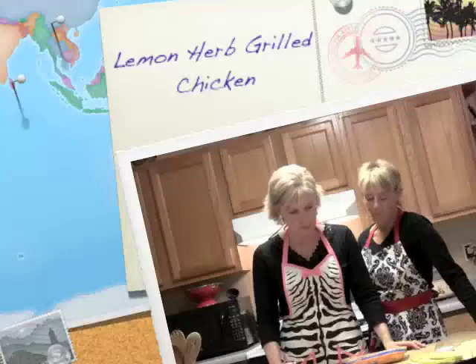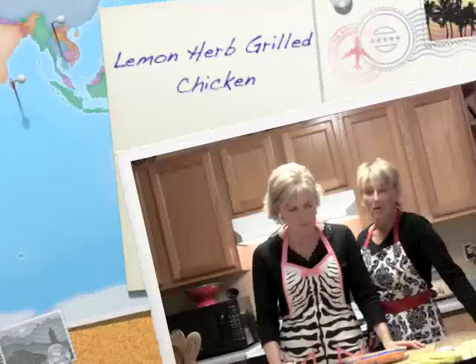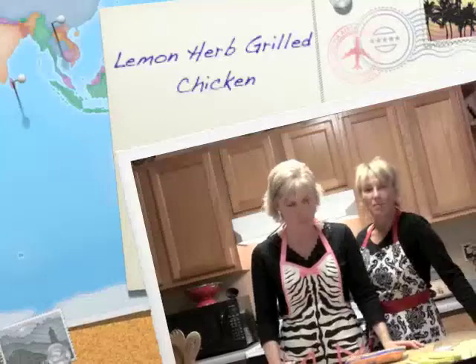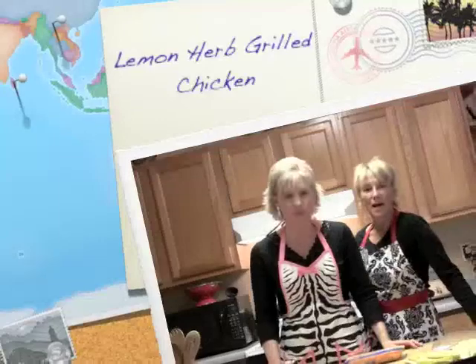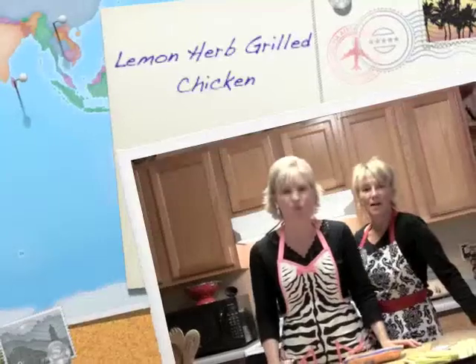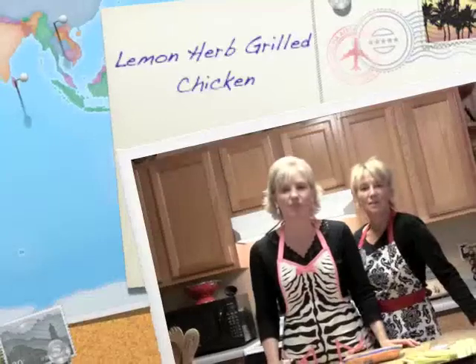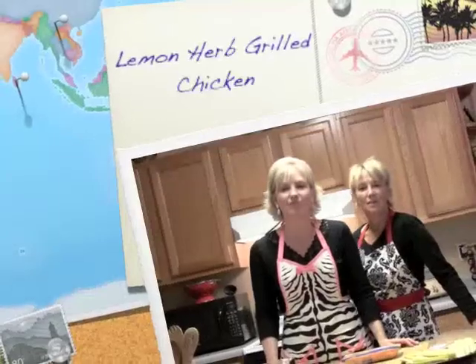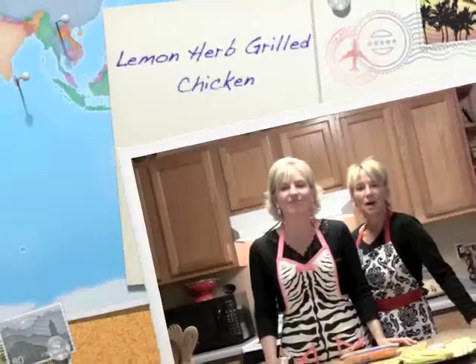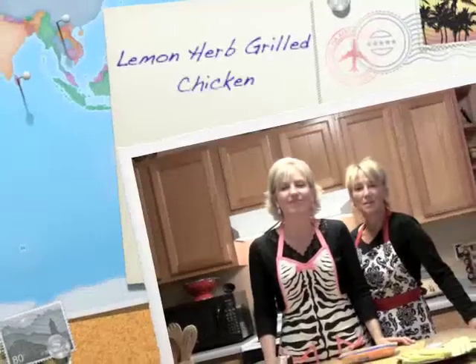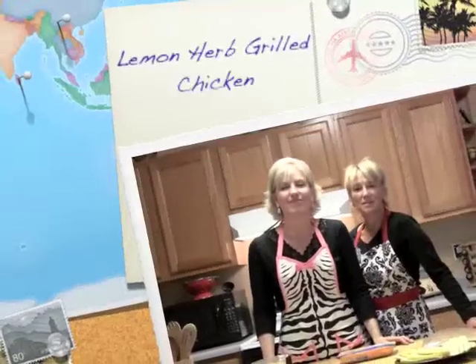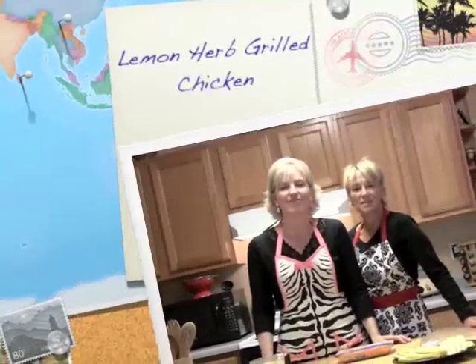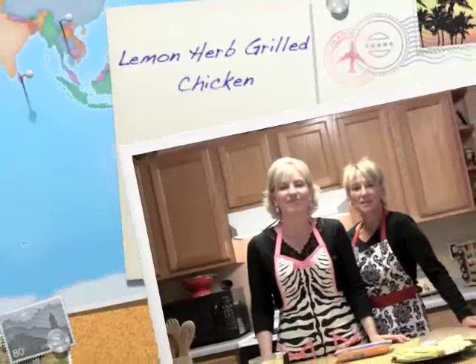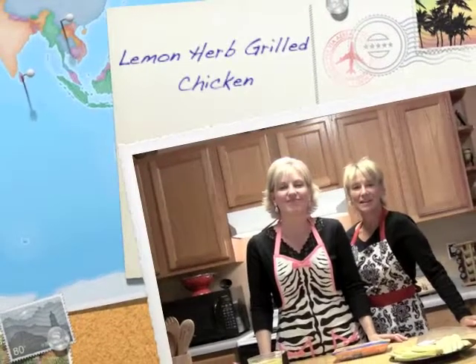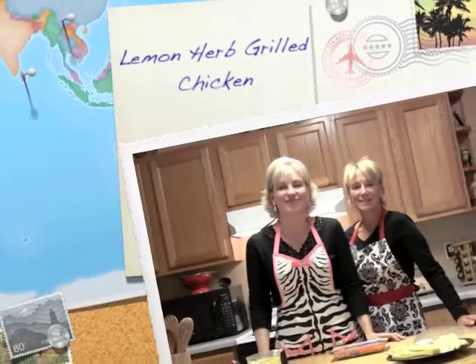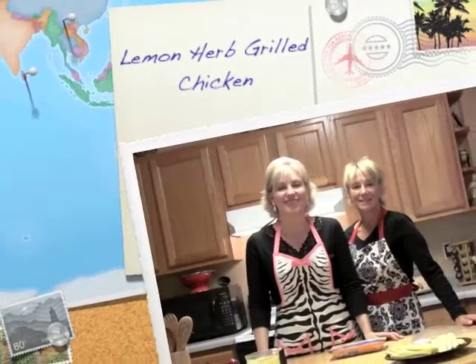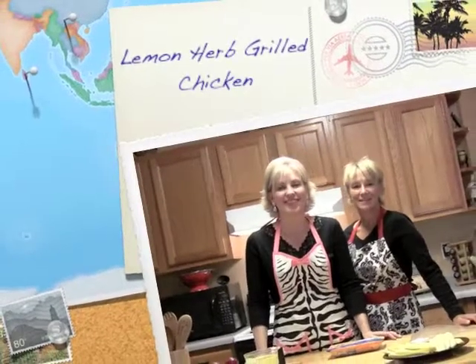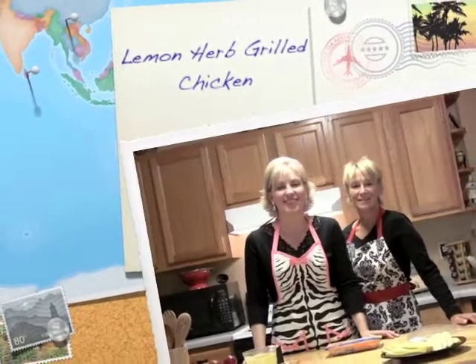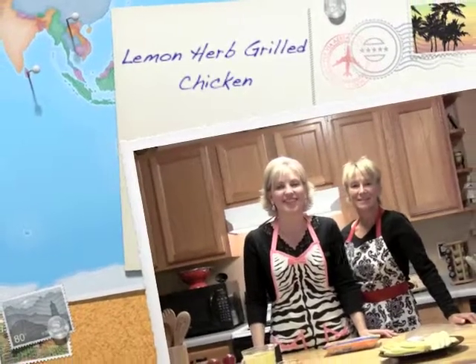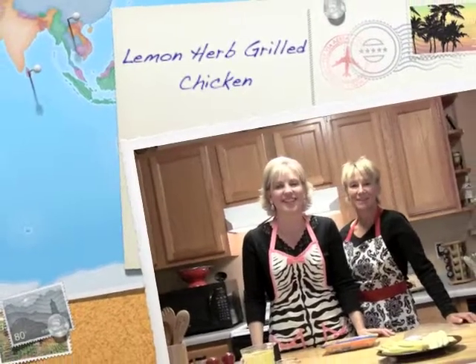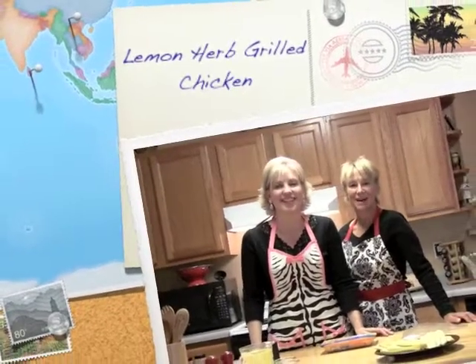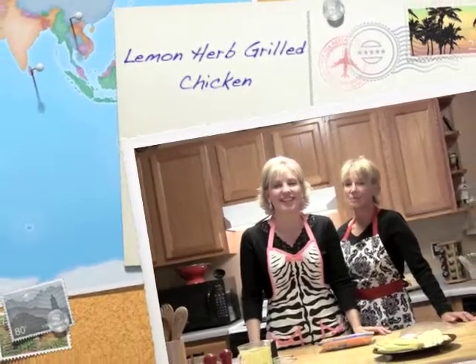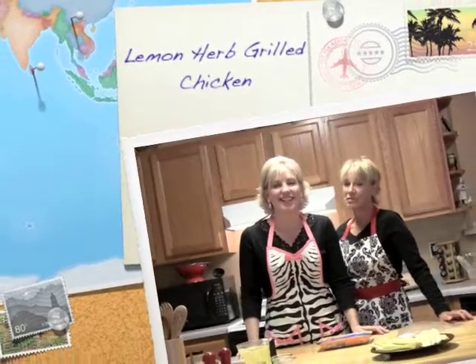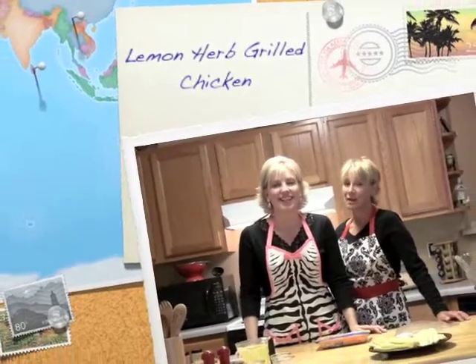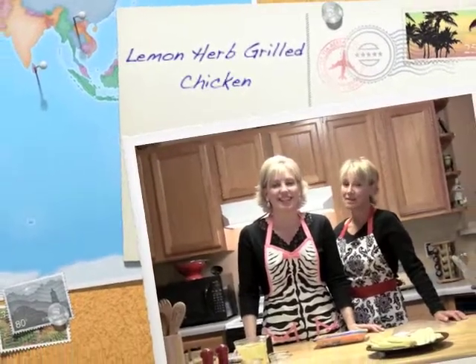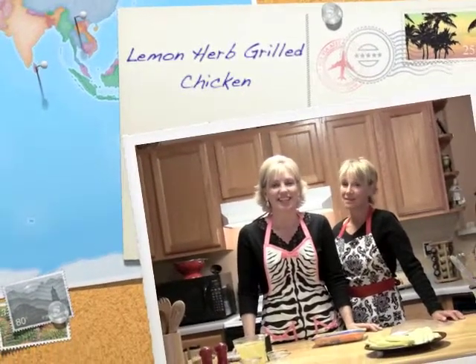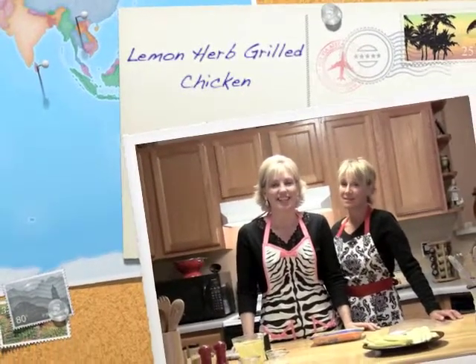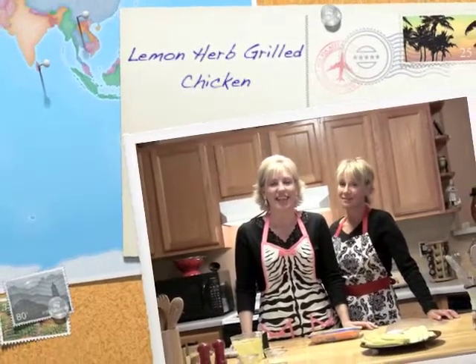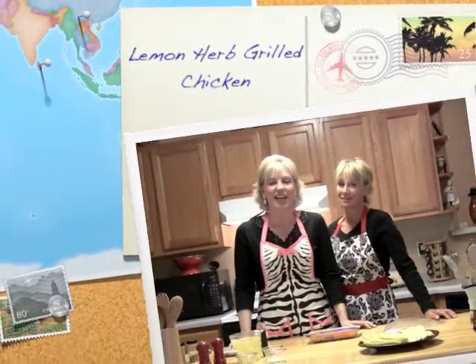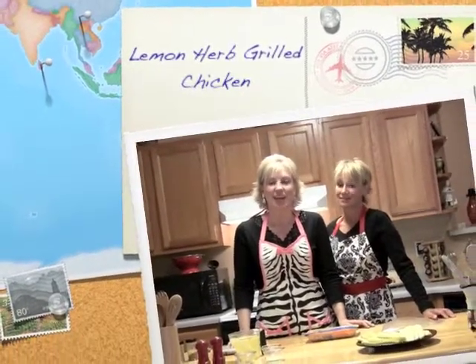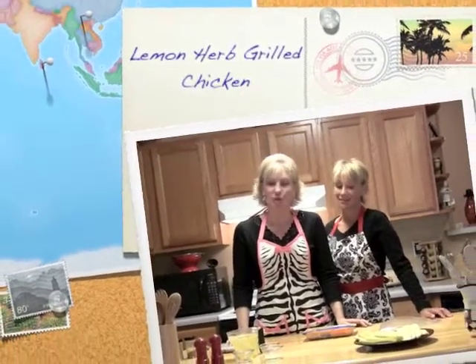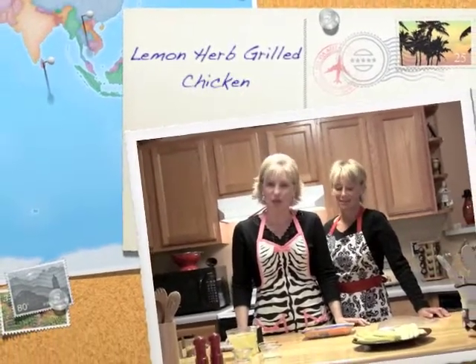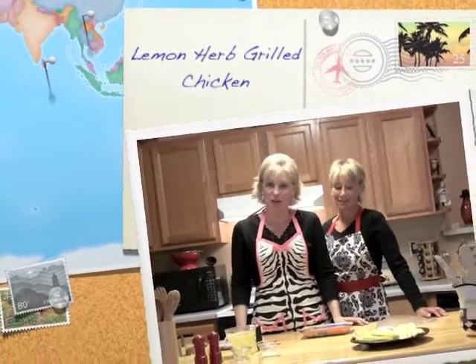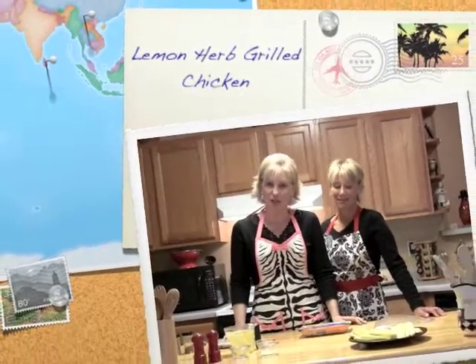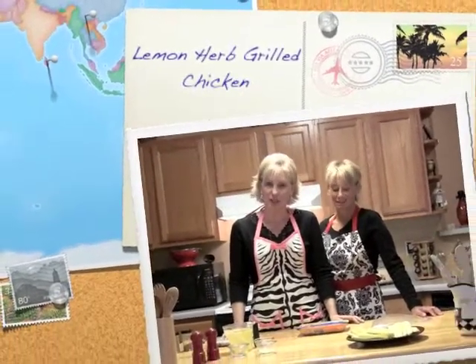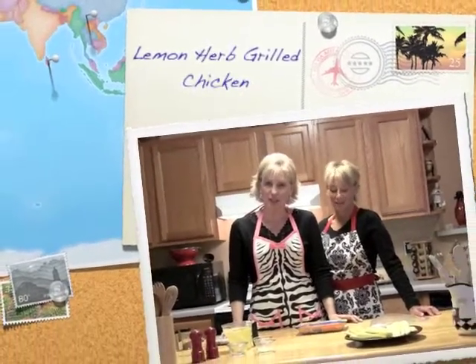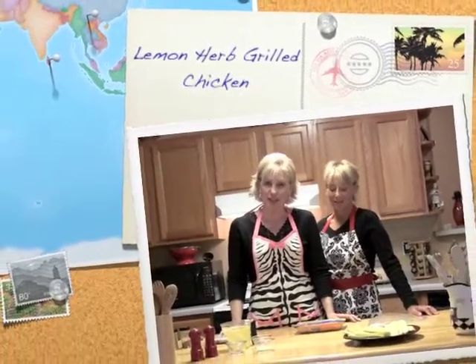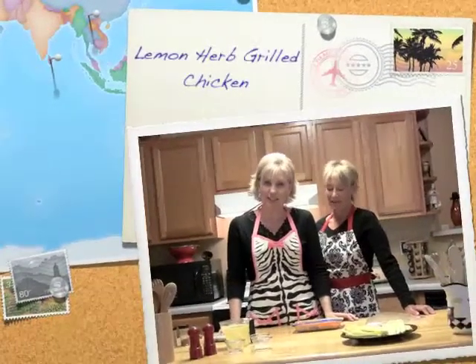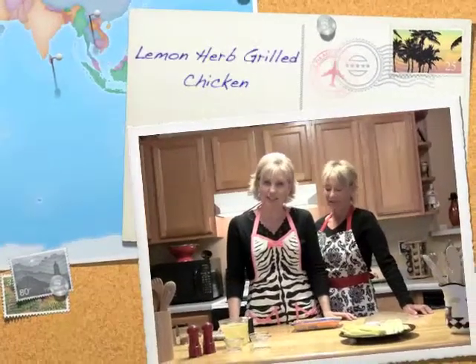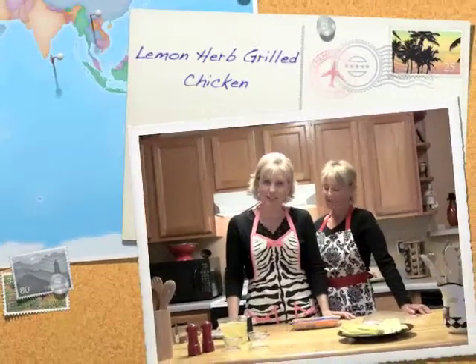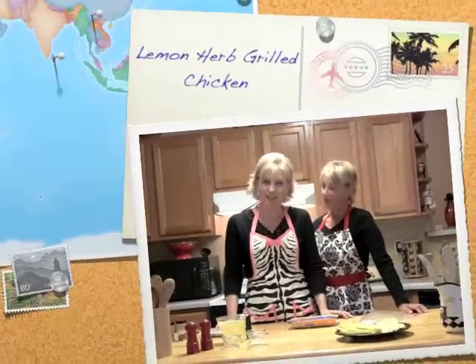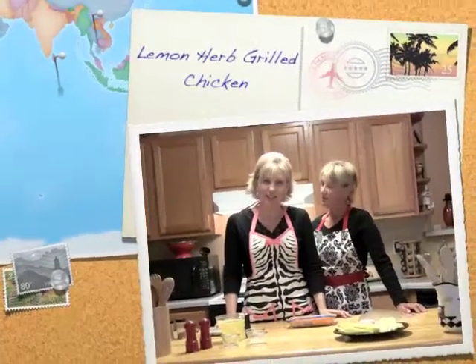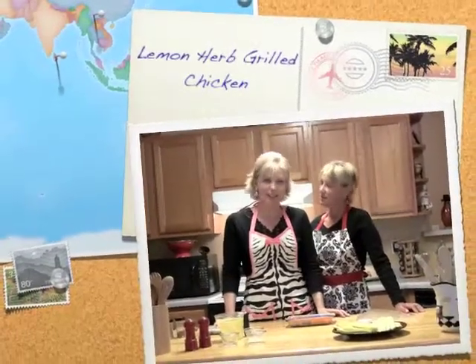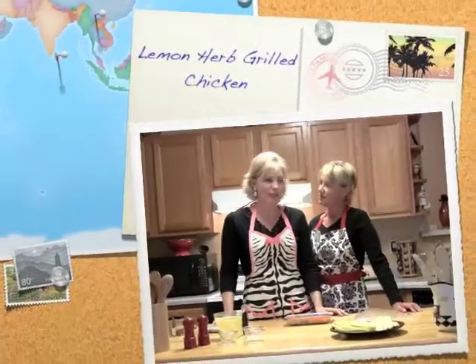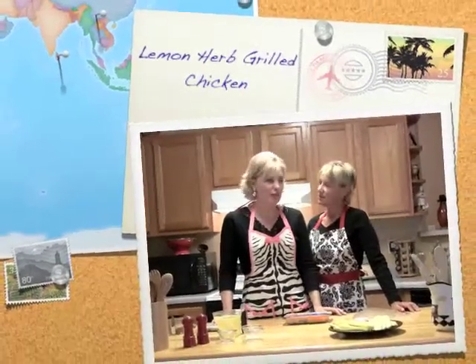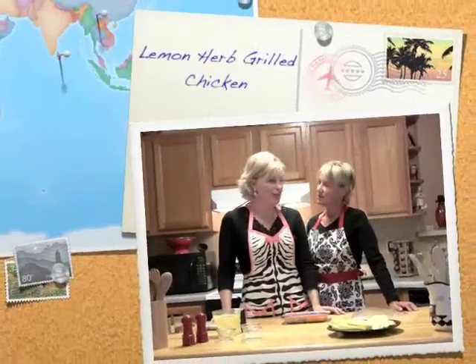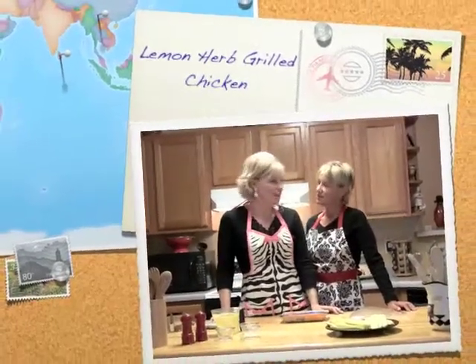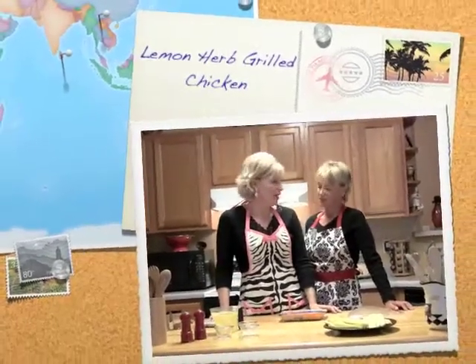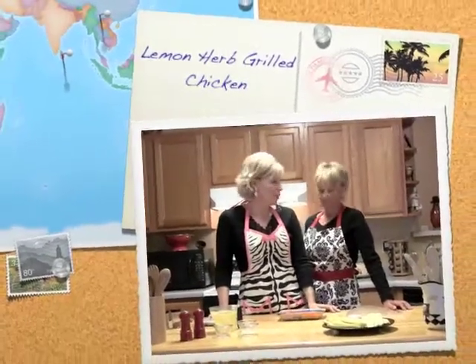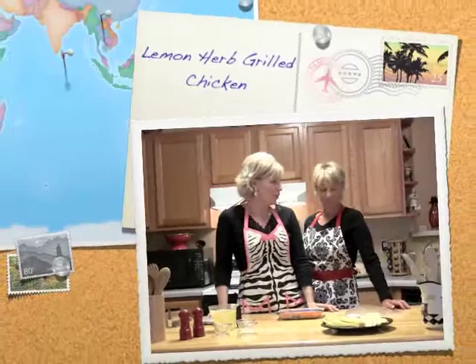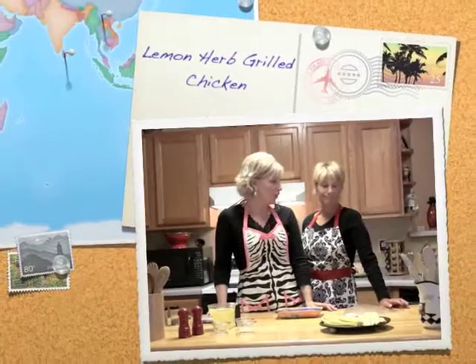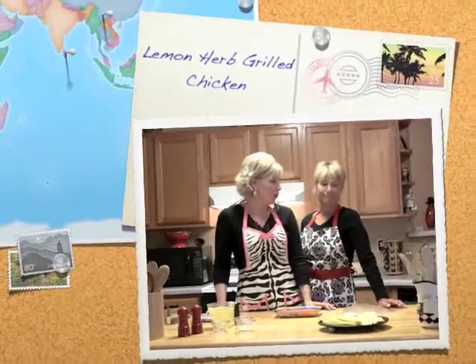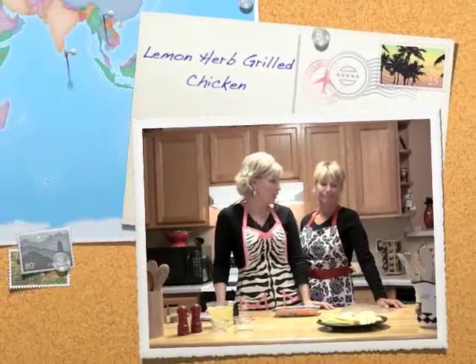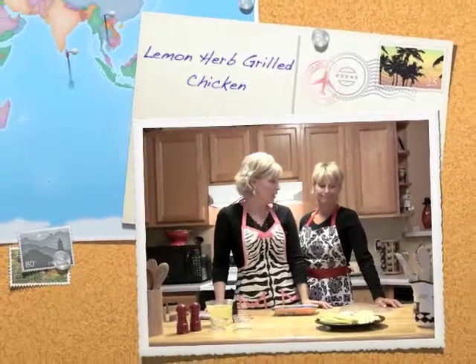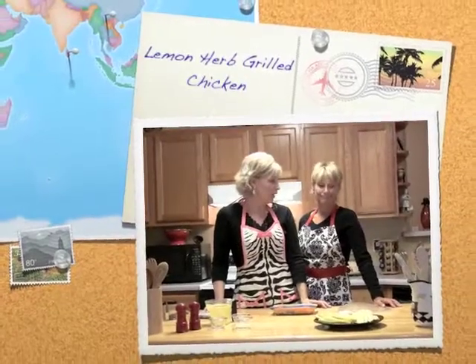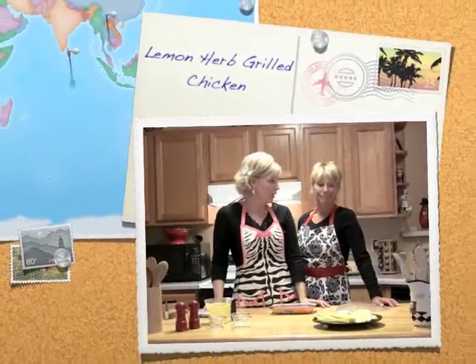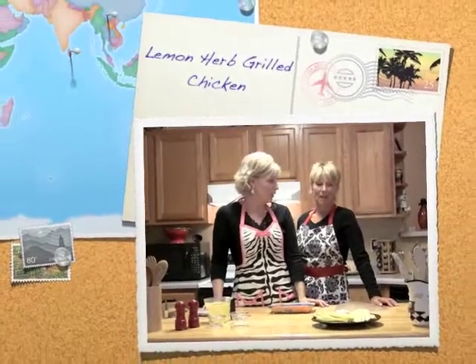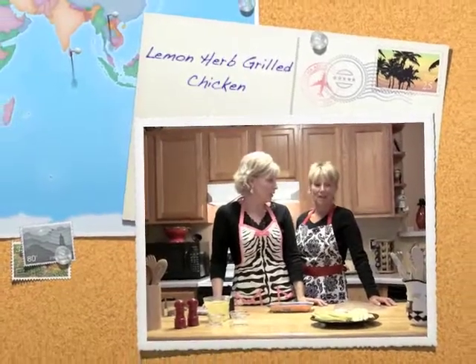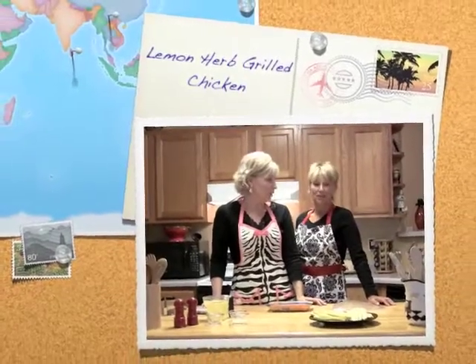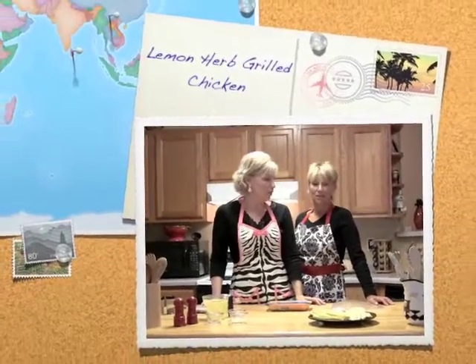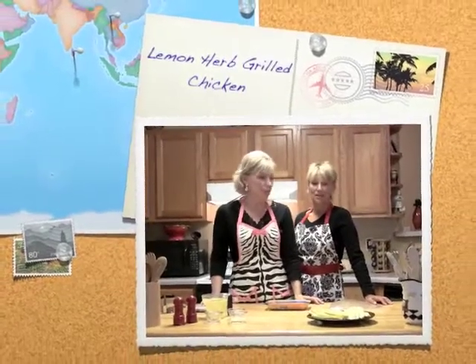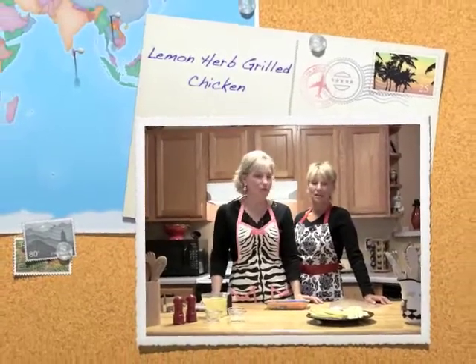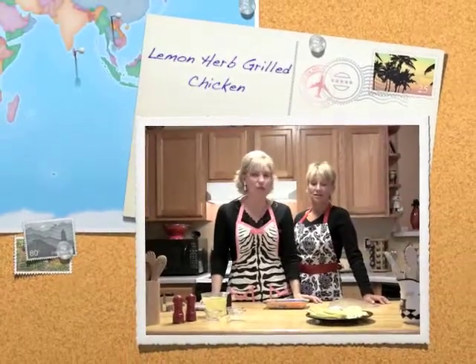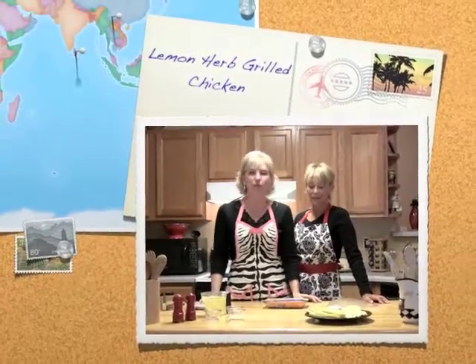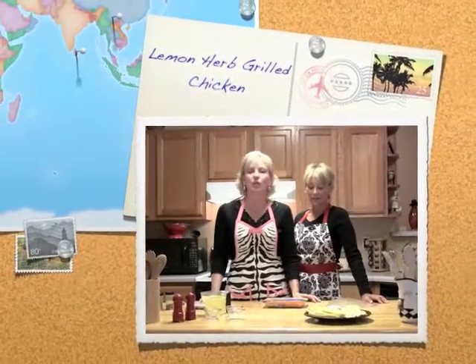Welcome back to Beyond Bees and Ease. I'm Sue Hansen. And I'm Janet Rowland. And today's Thursday, so we're grilling. Thursday grilling.